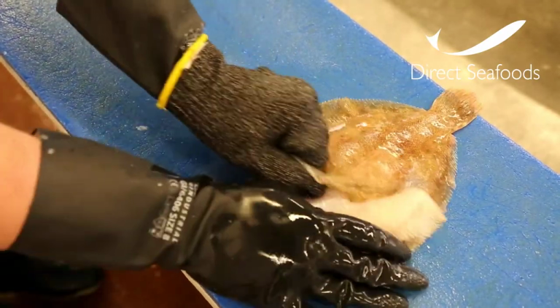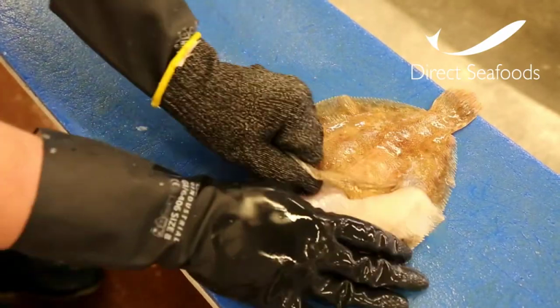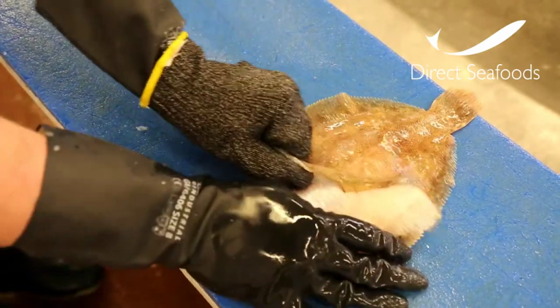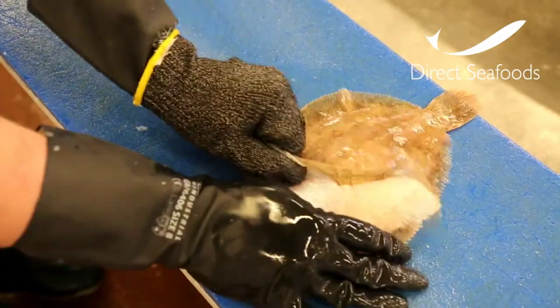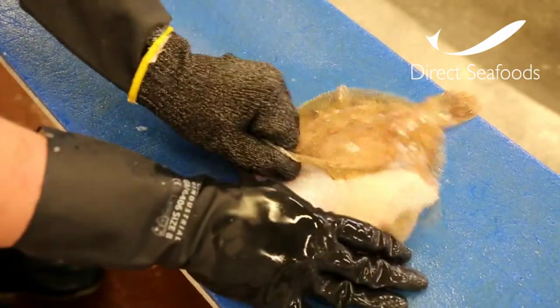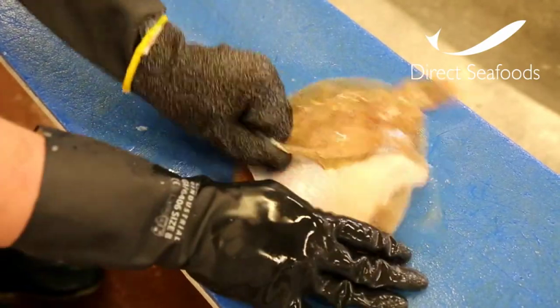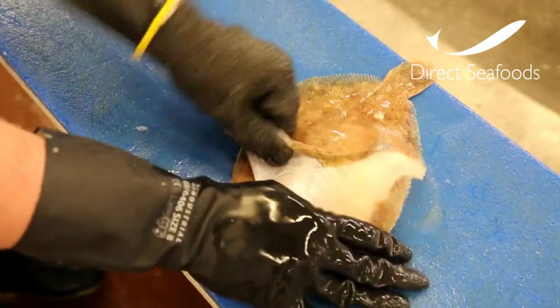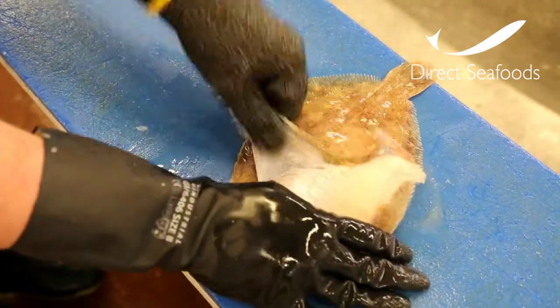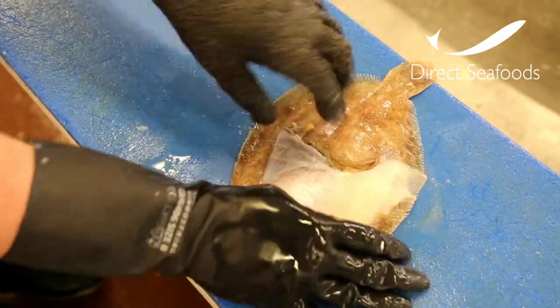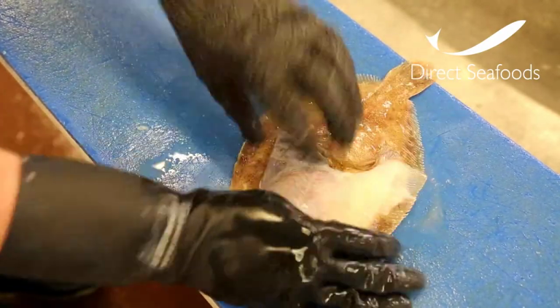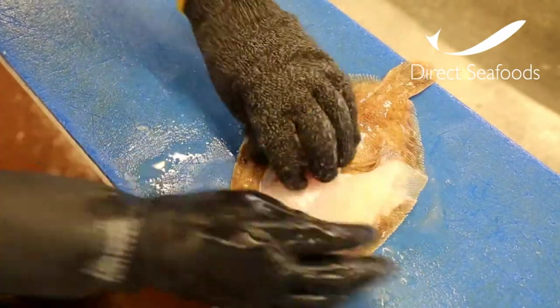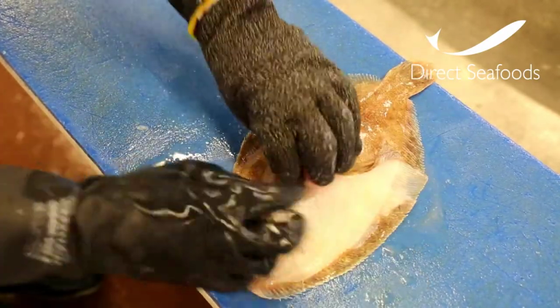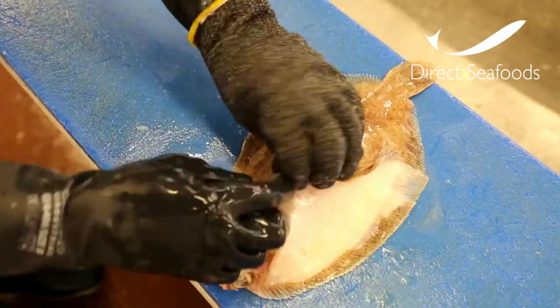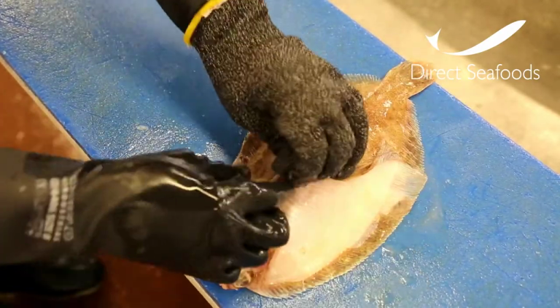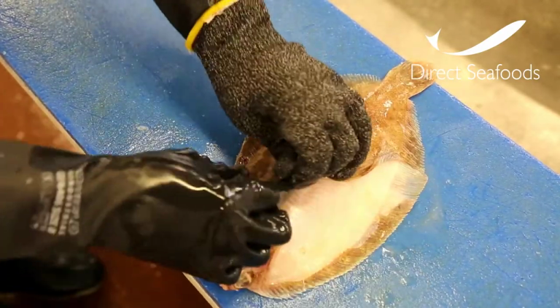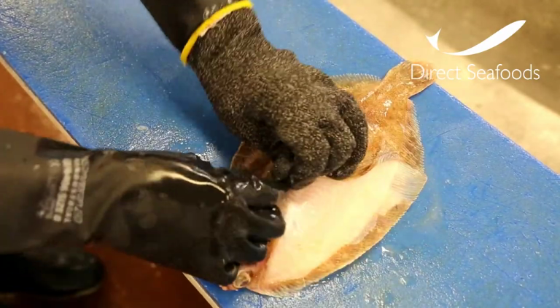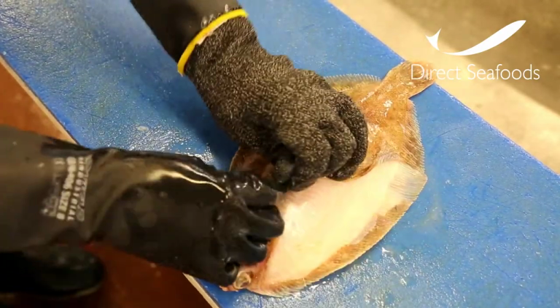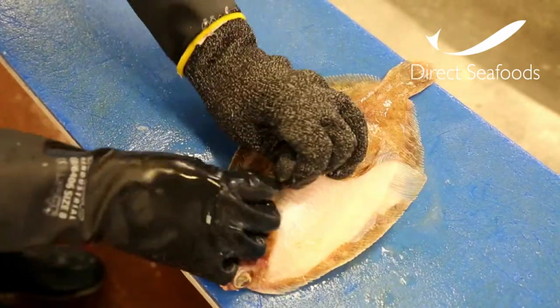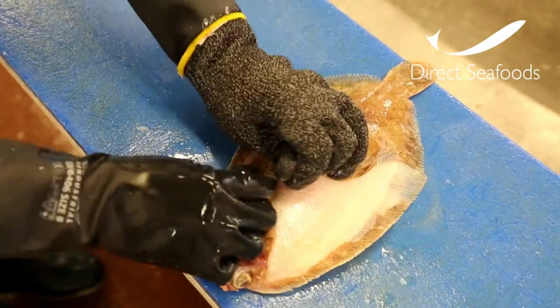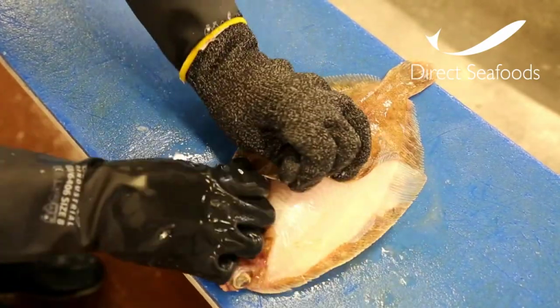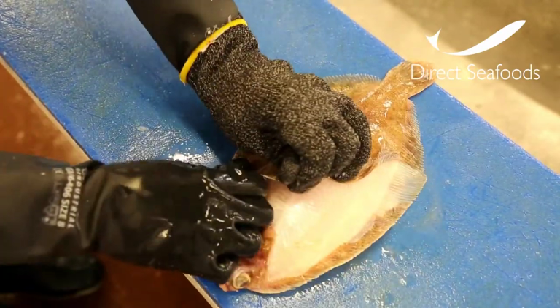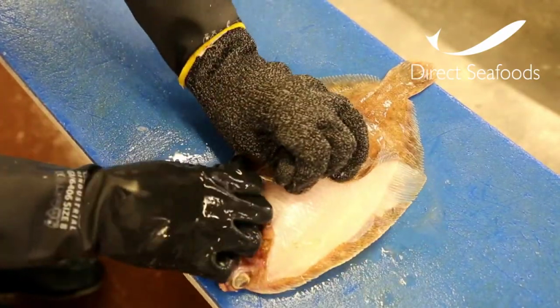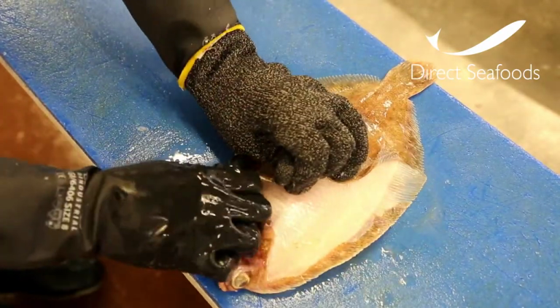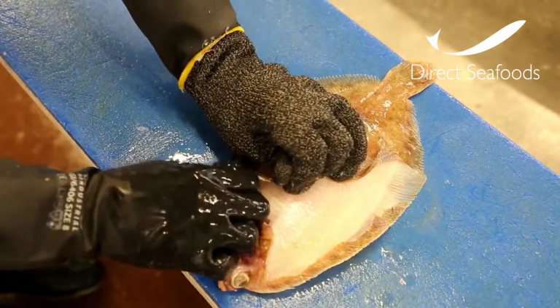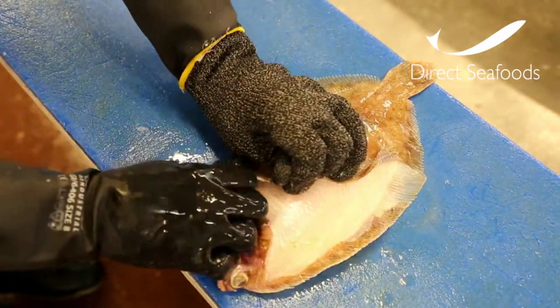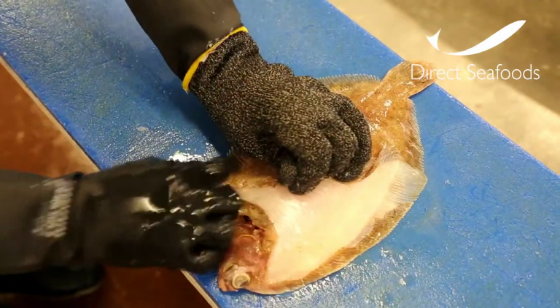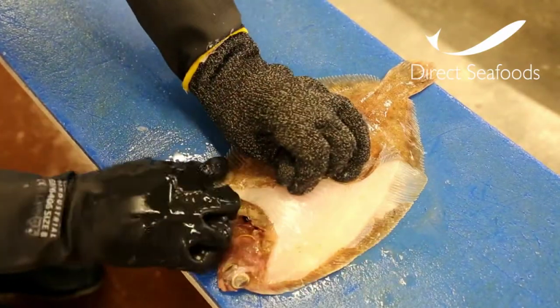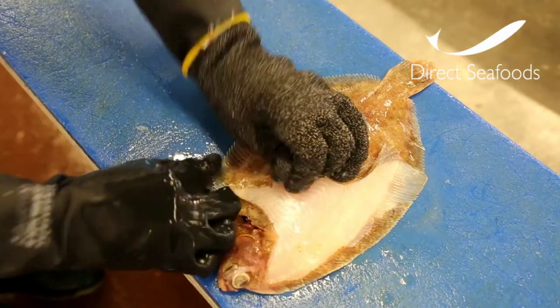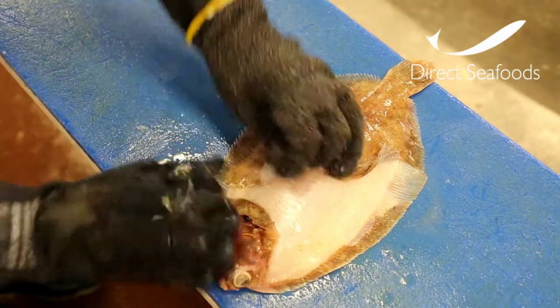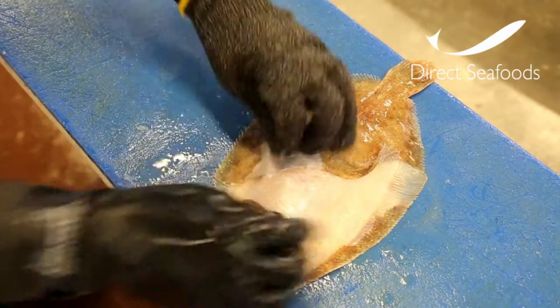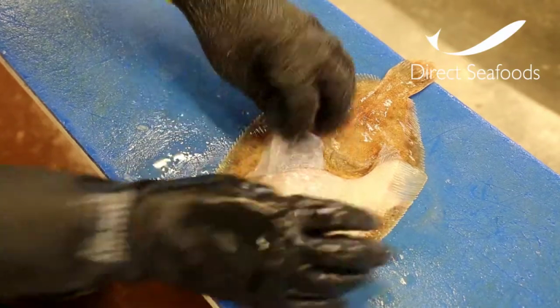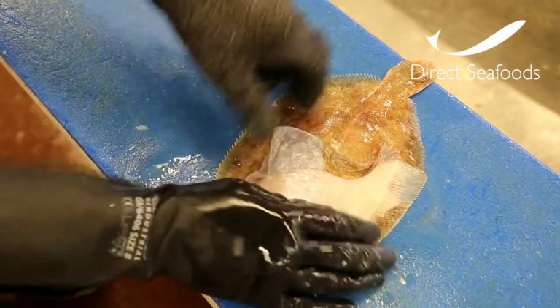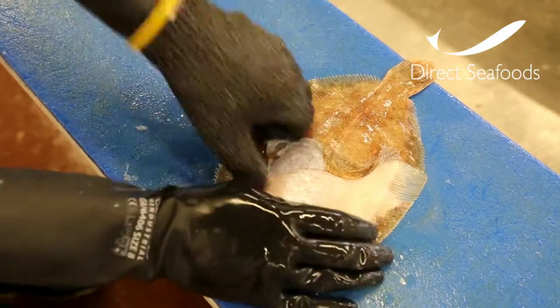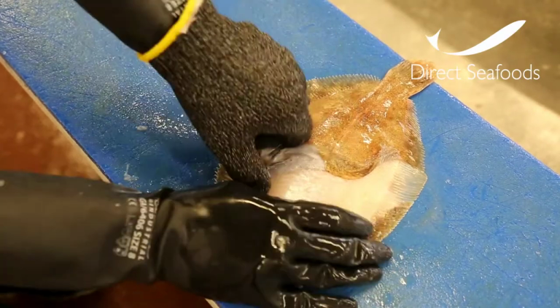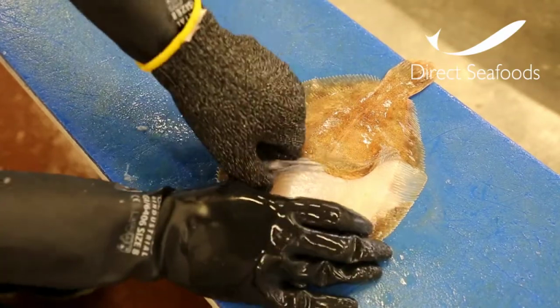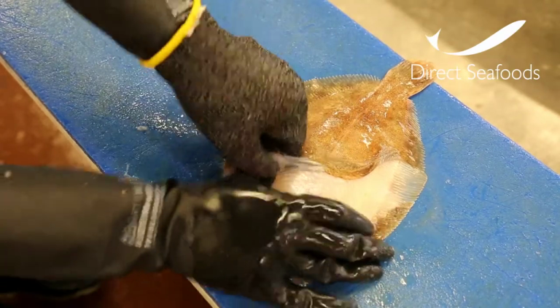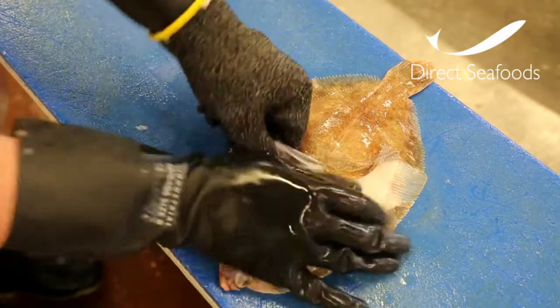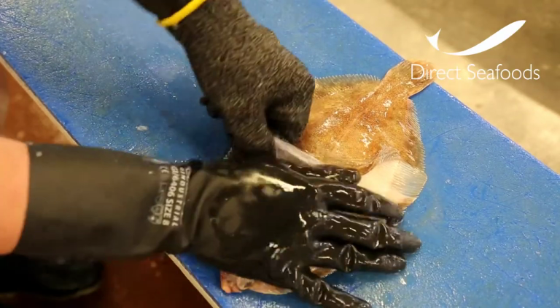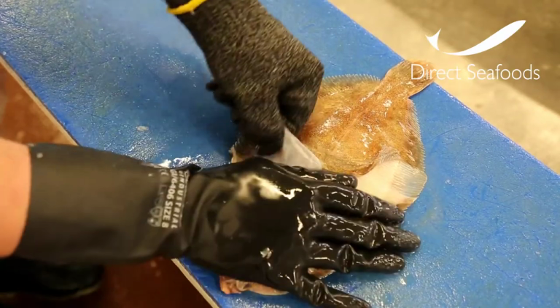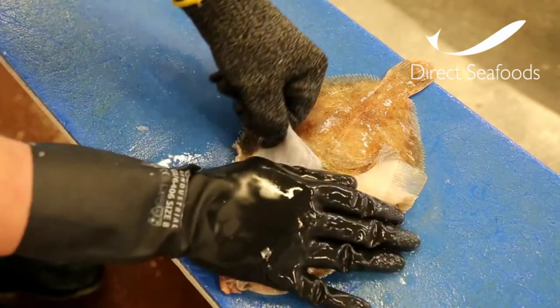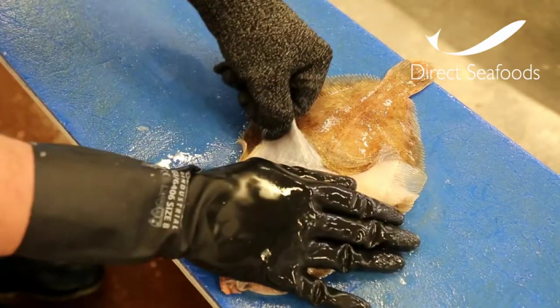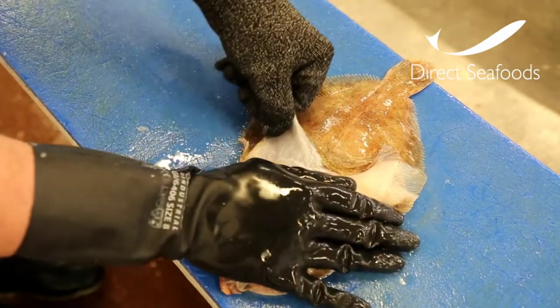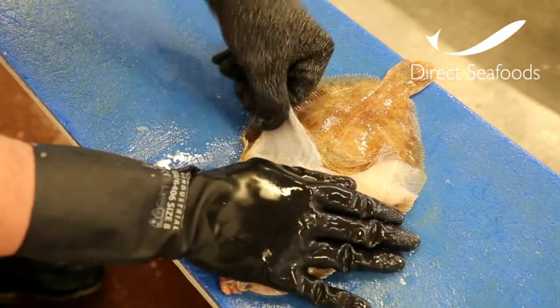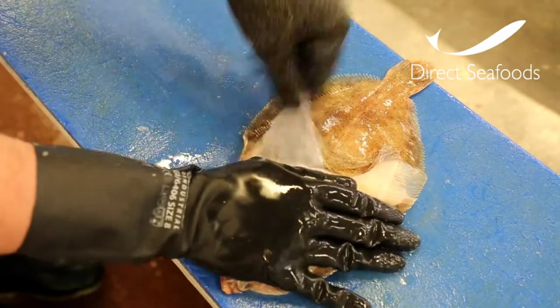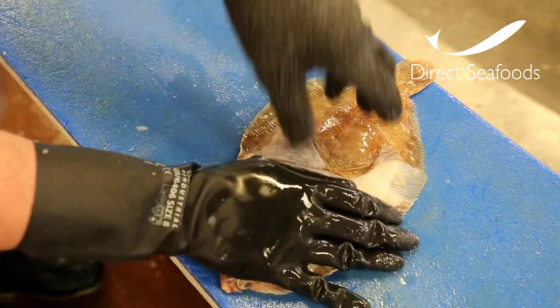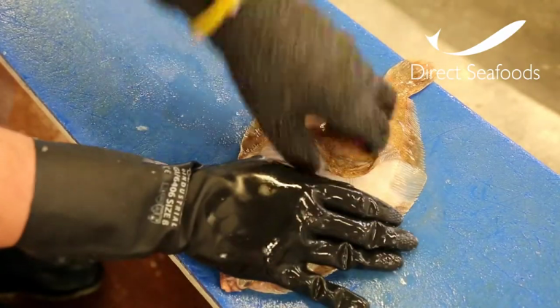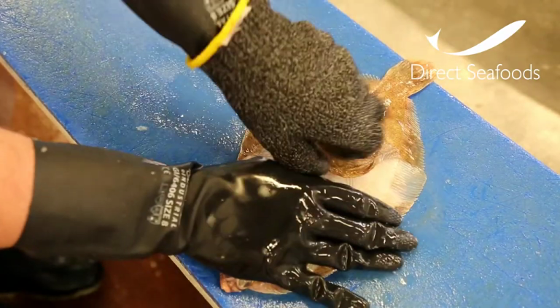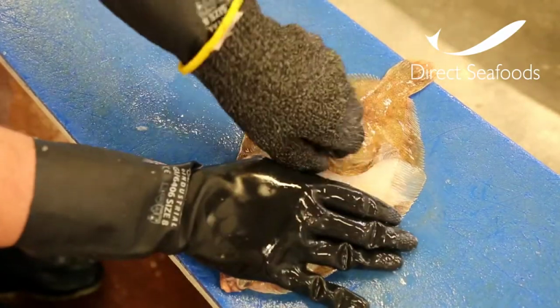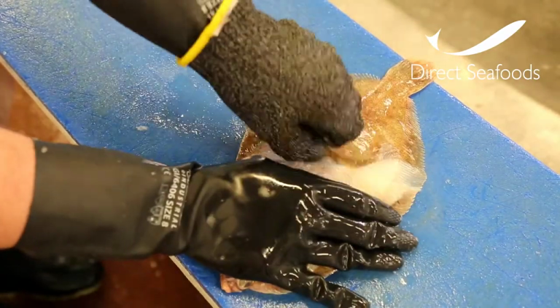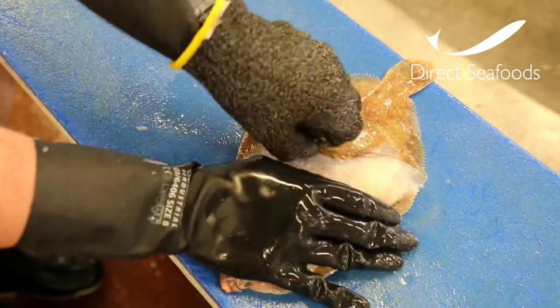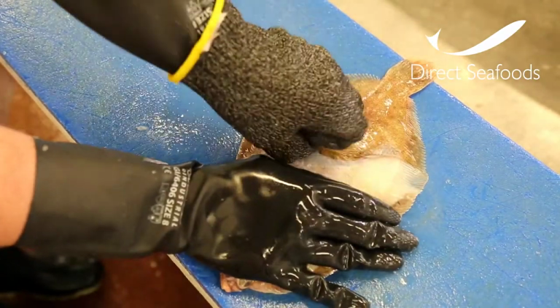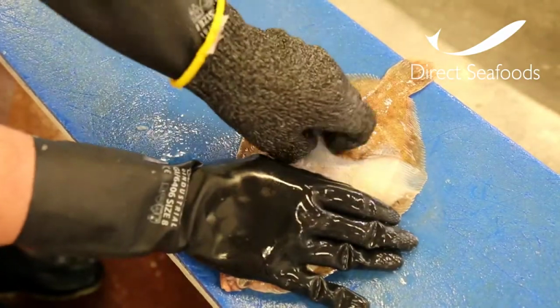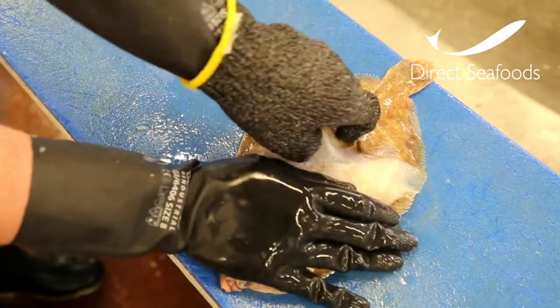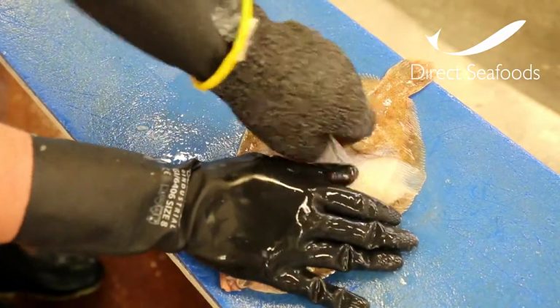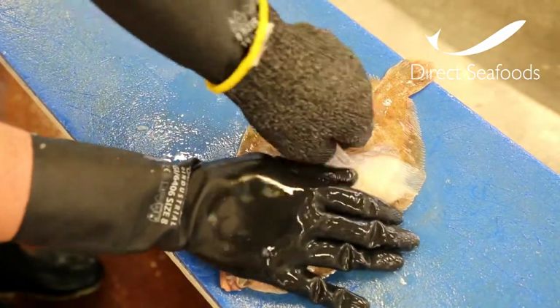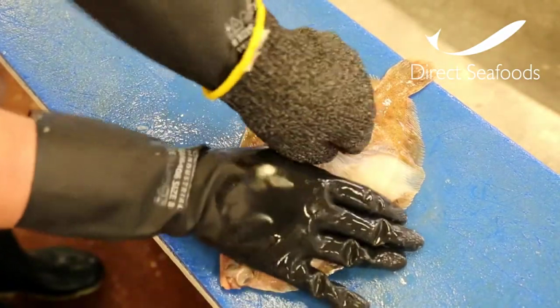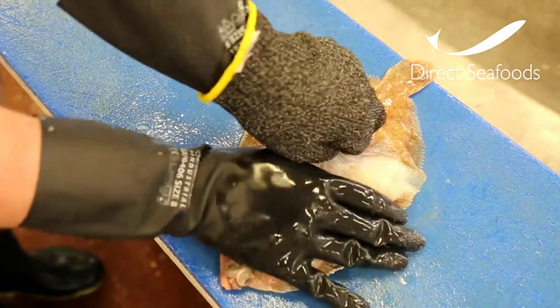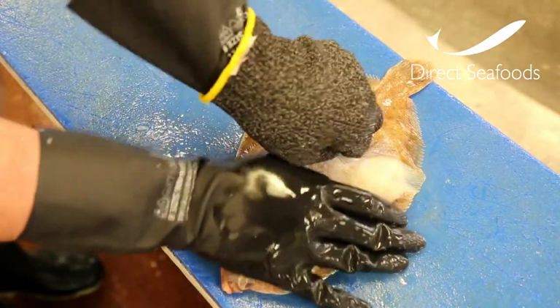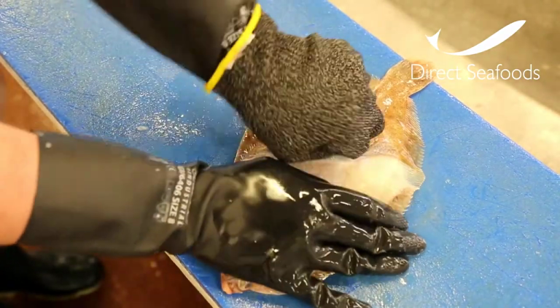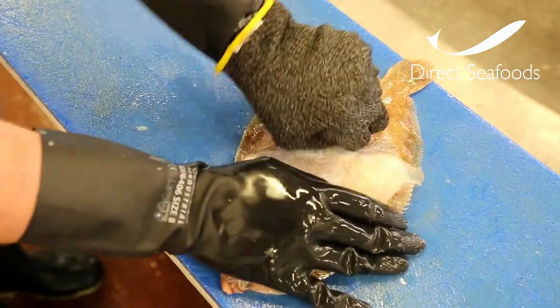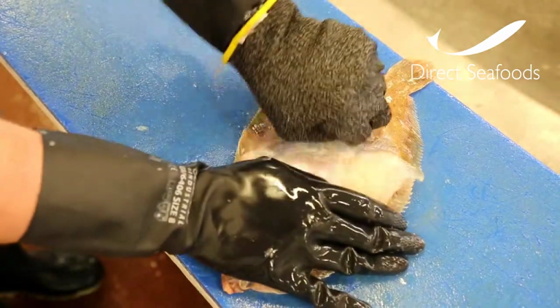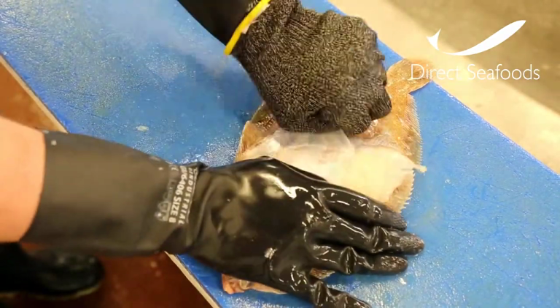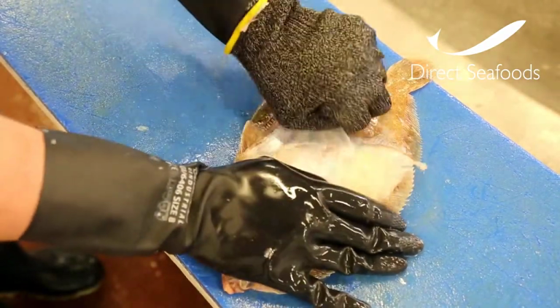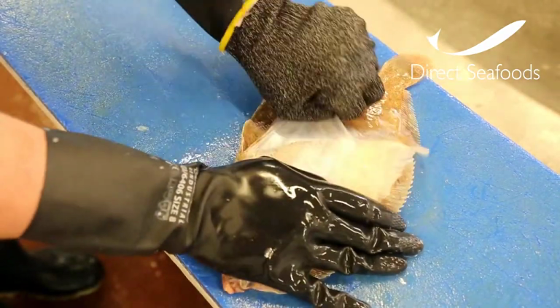Once over the middle, free from the other side, pull the skin gently to the tail.